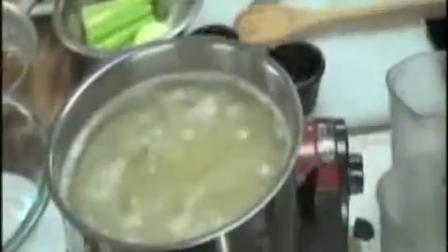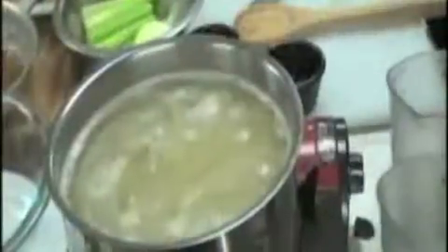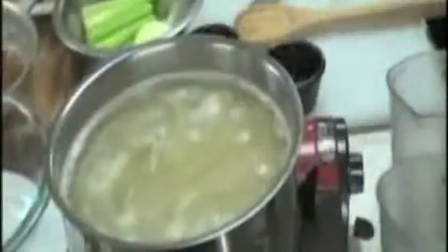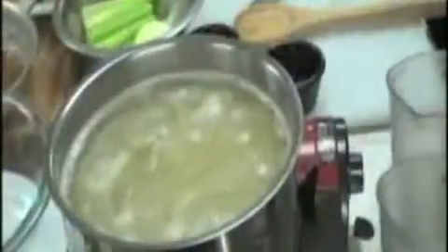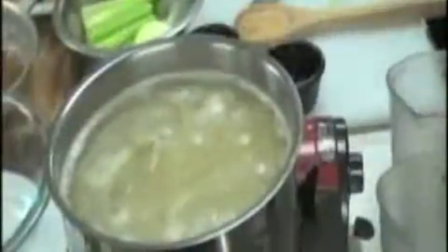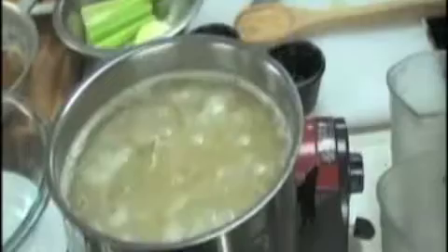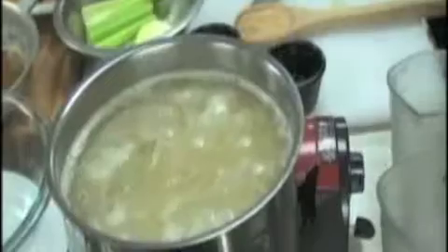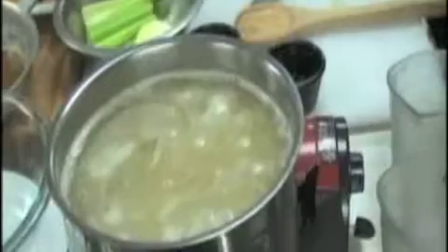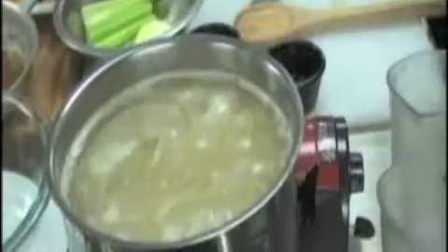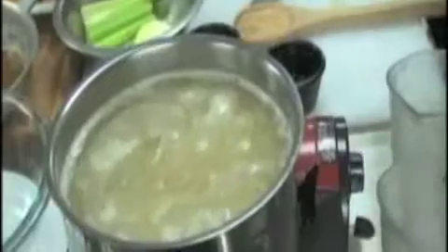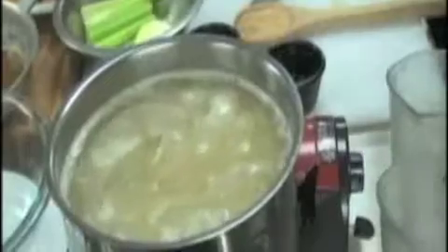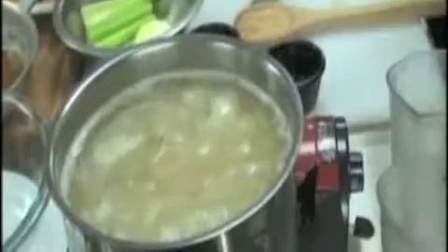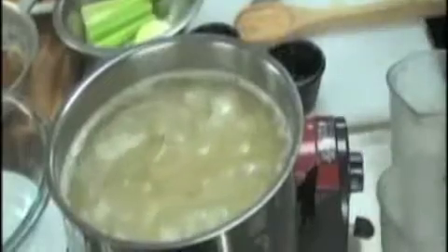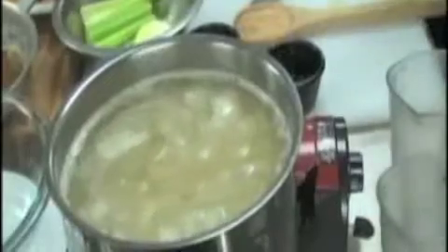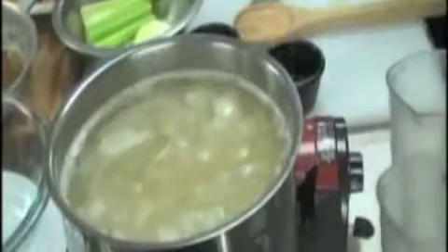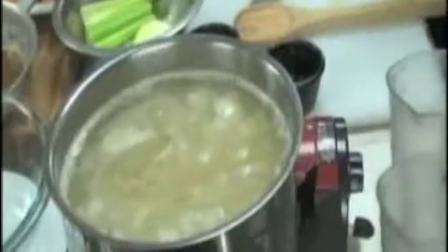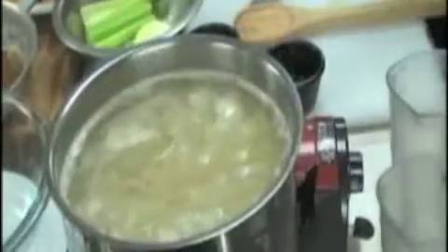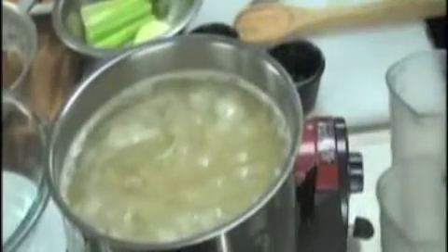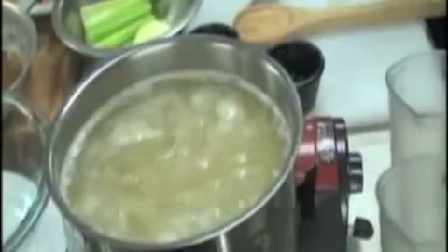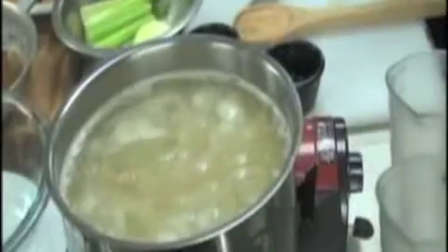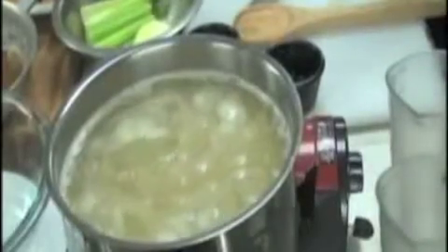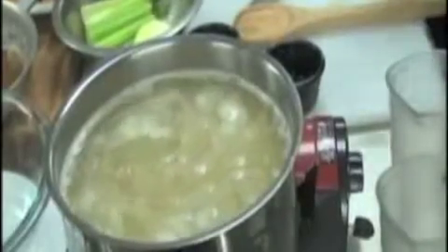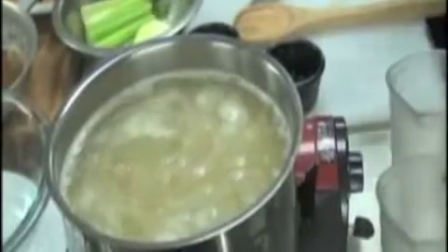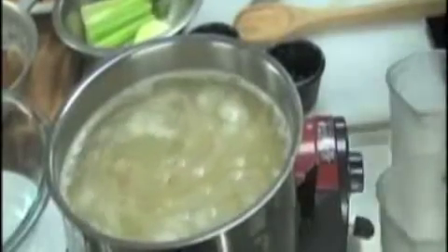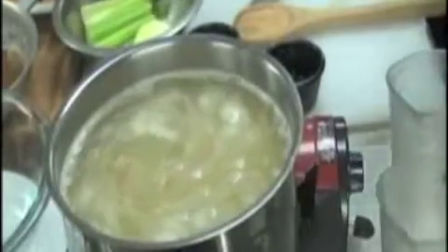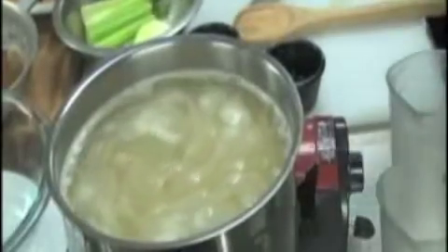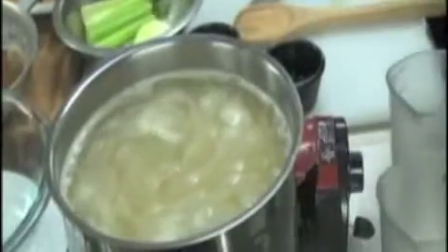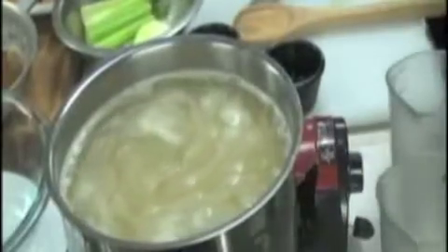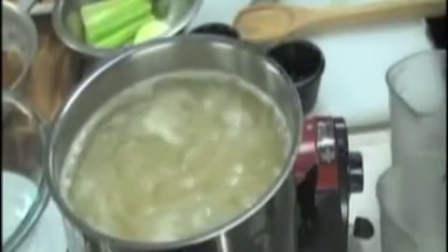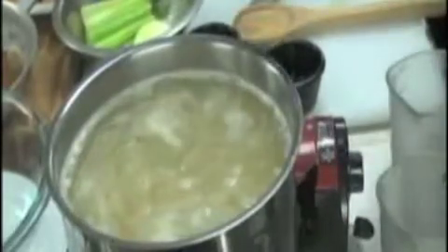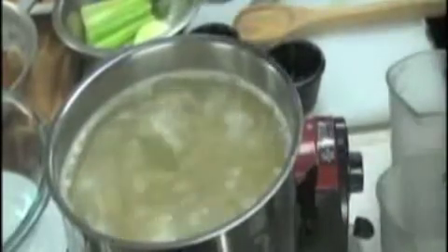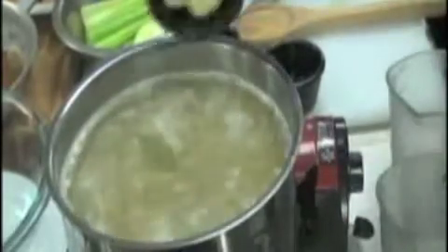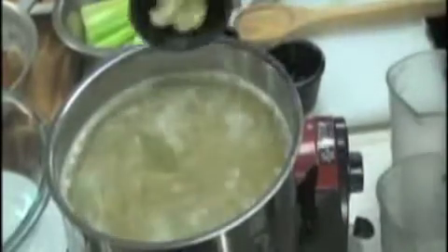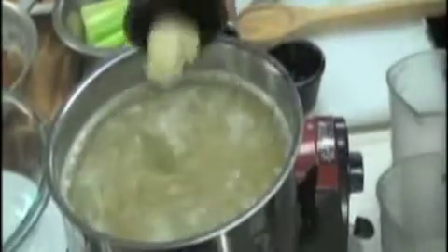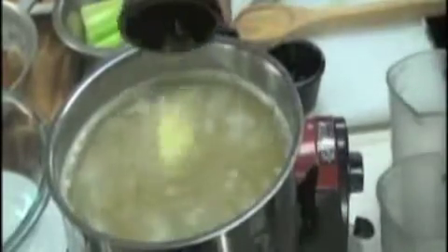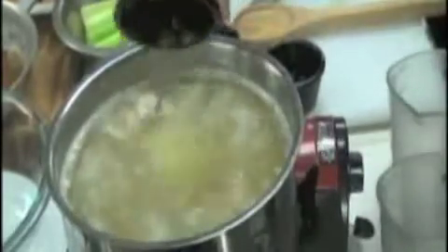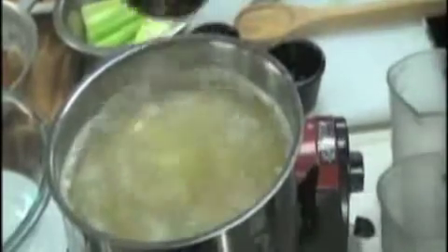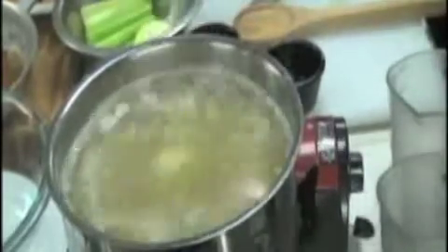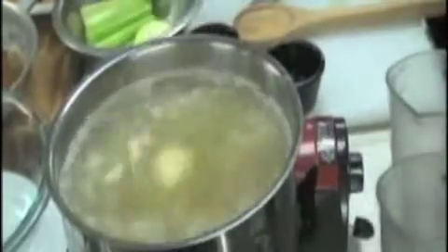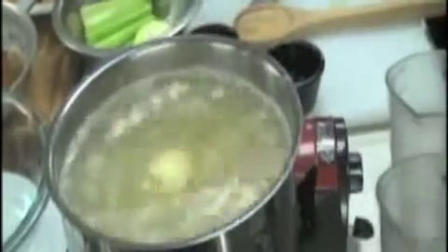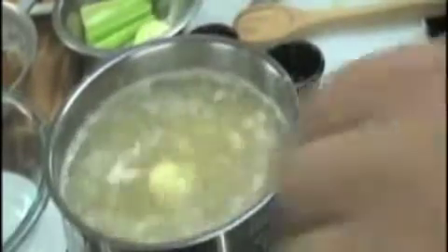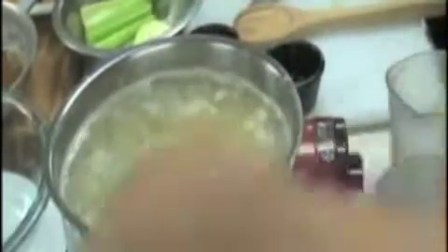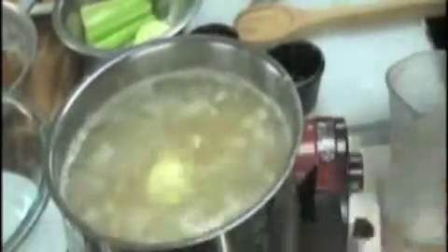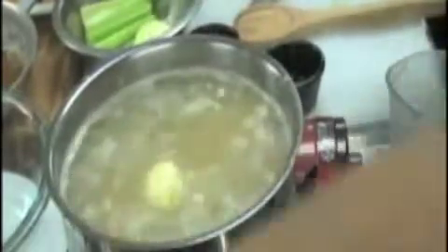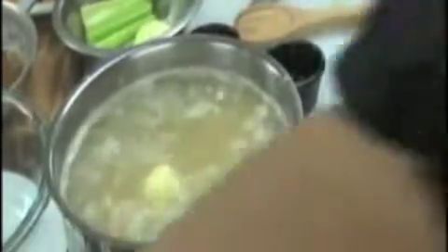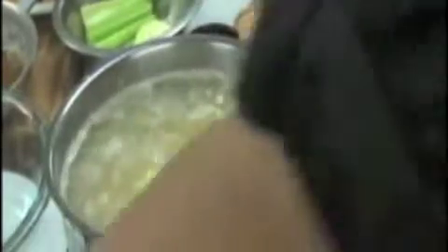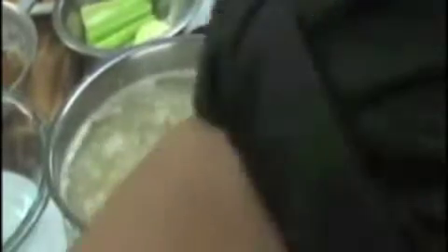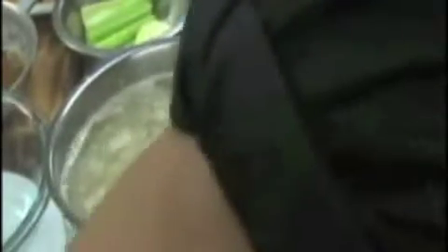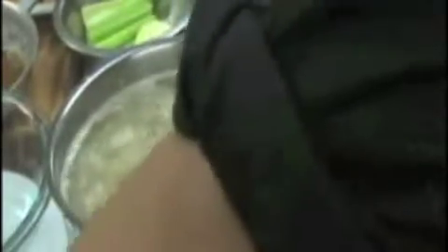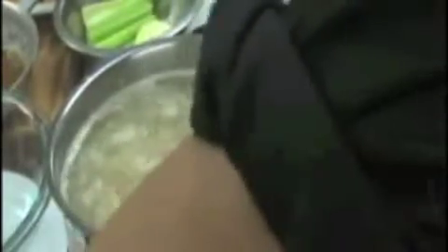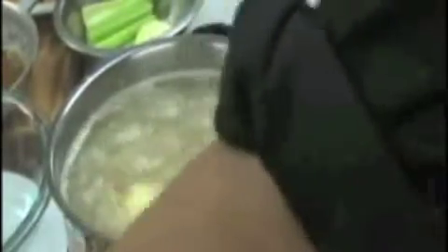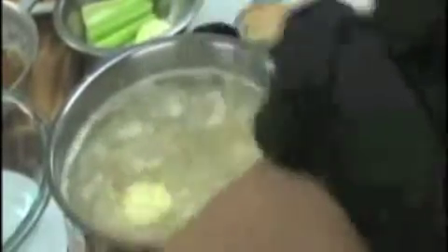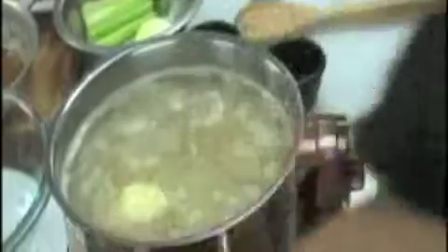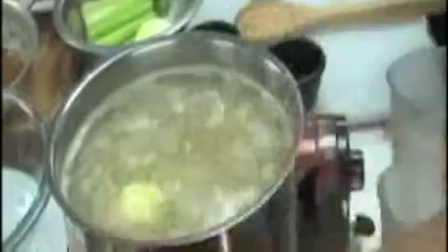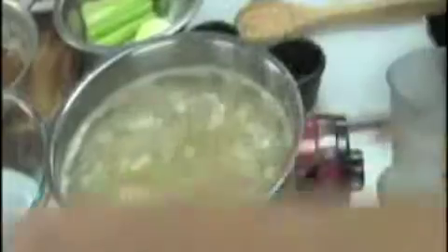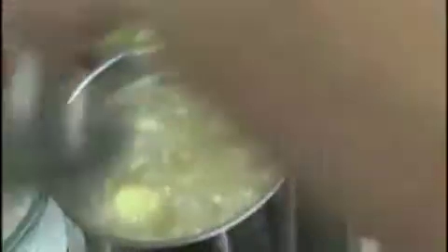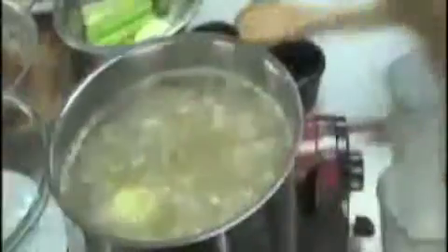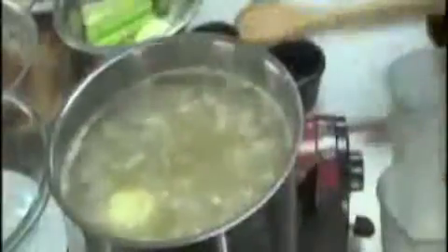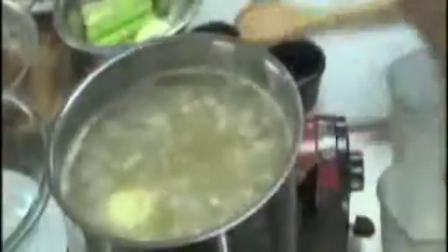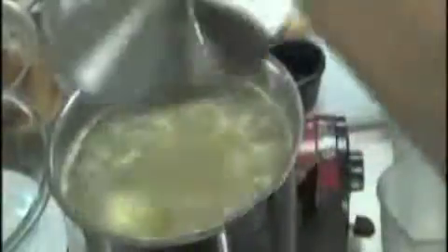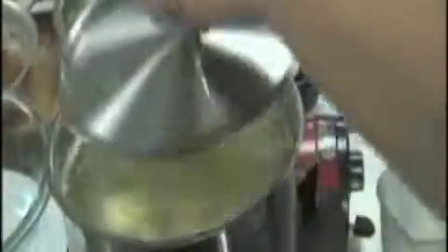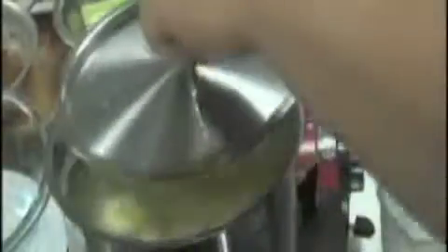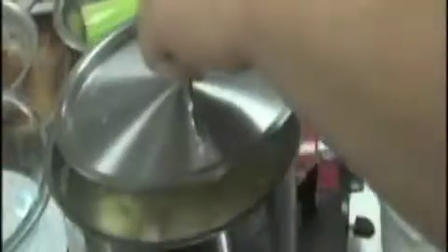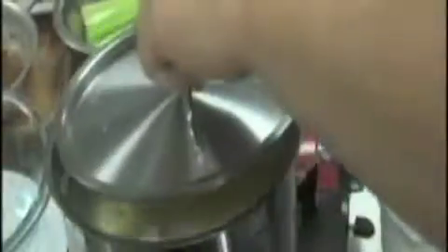Then I'm going to add a tablespoon of butter into it and put the lid on it.